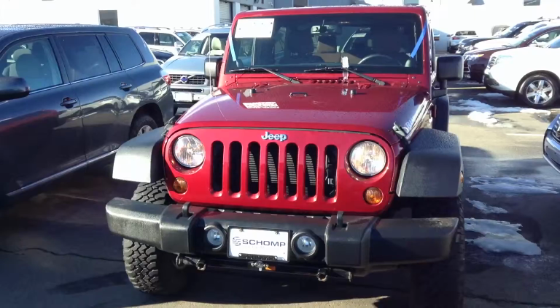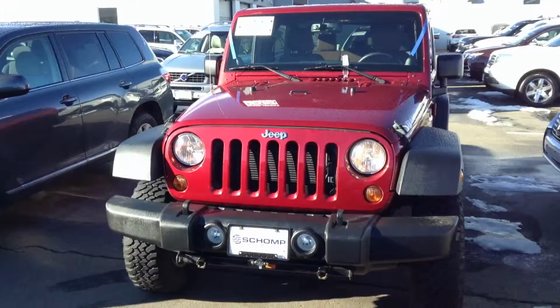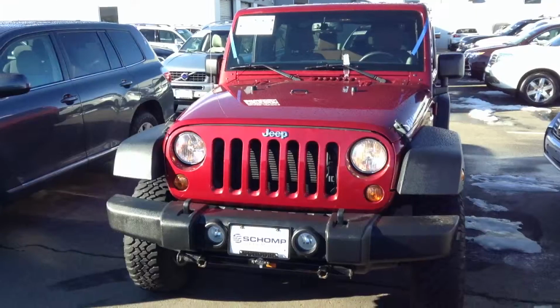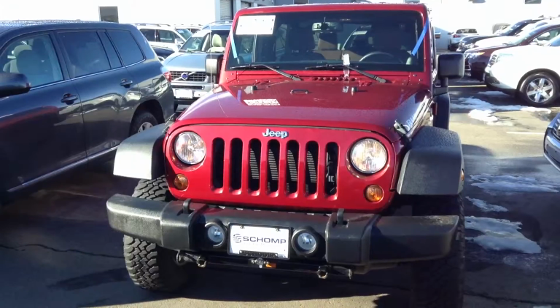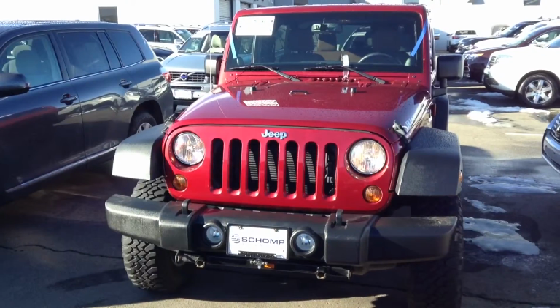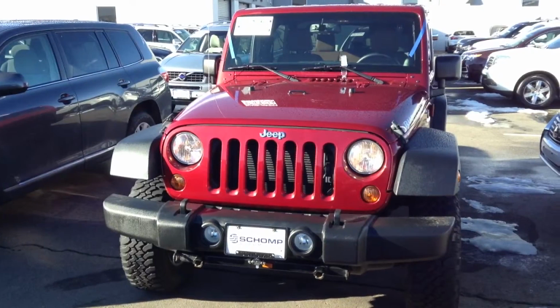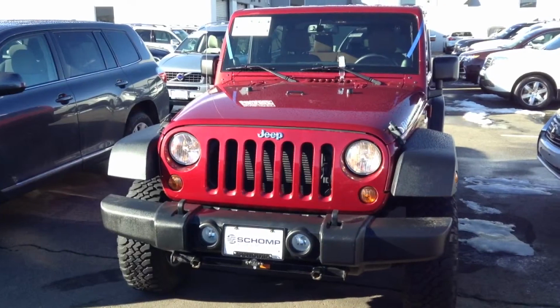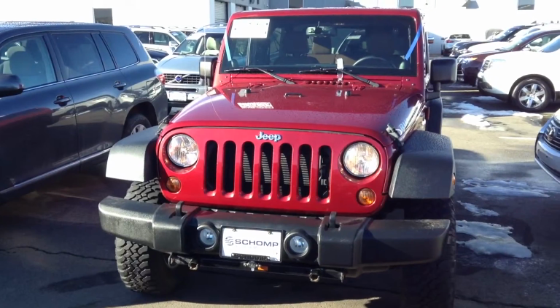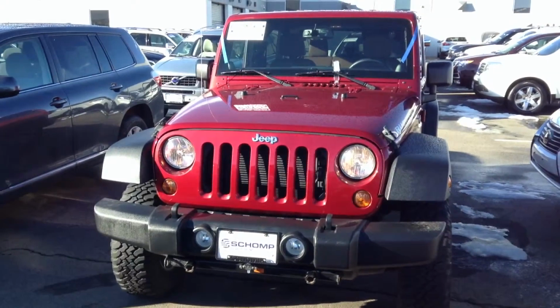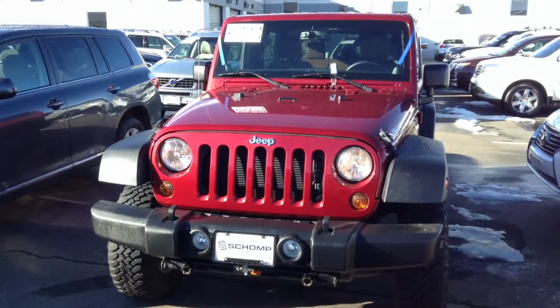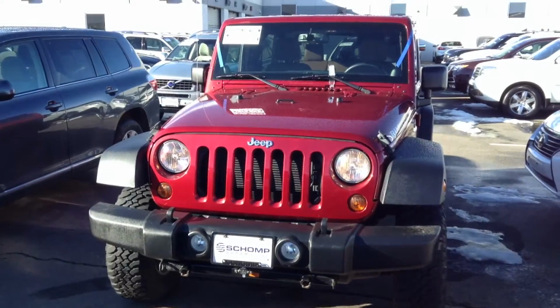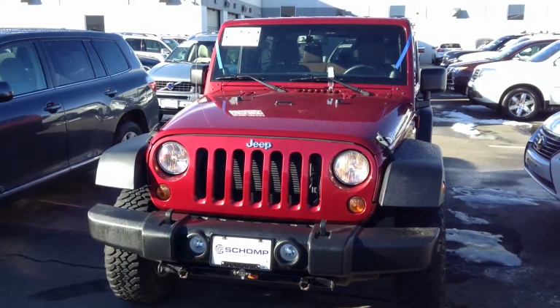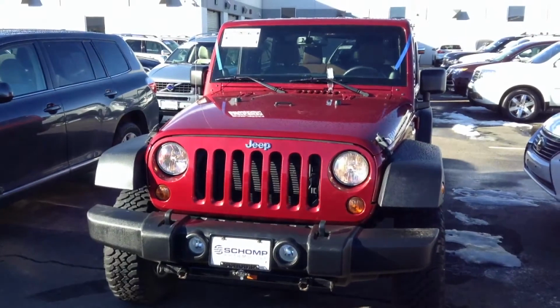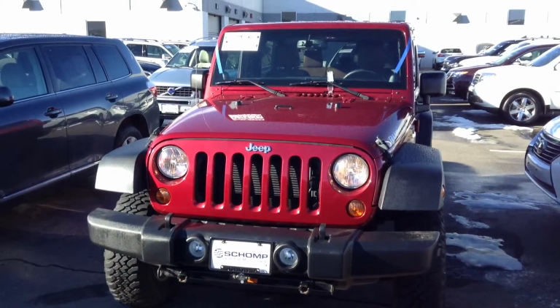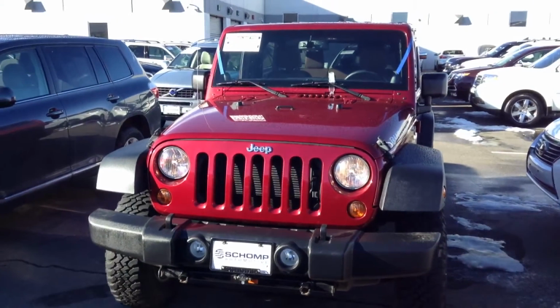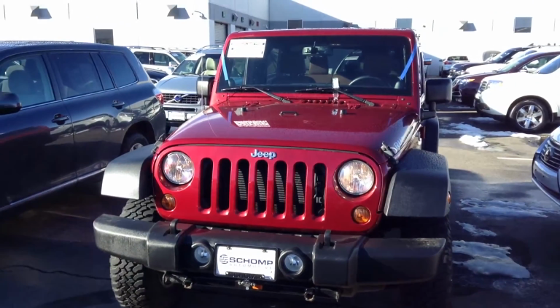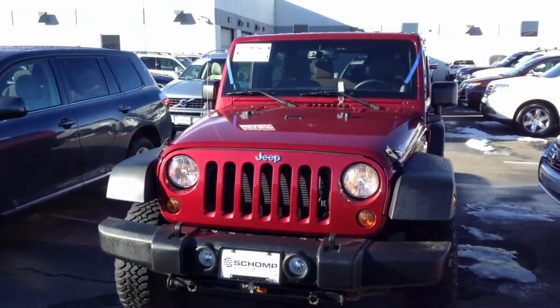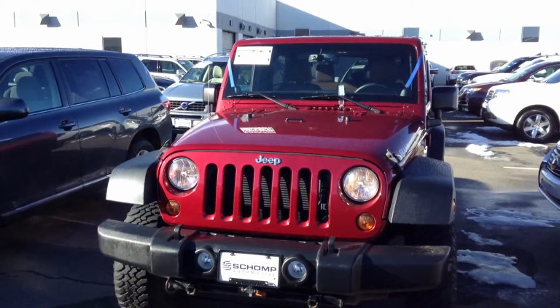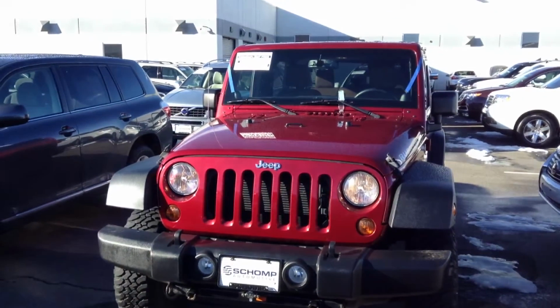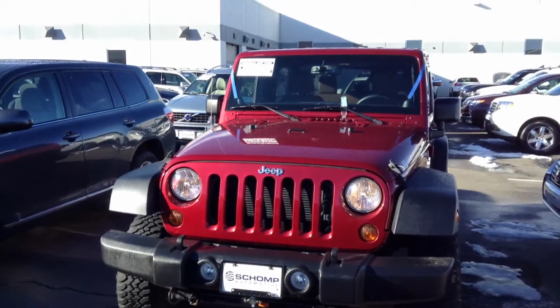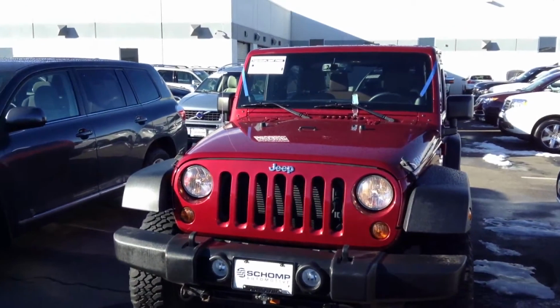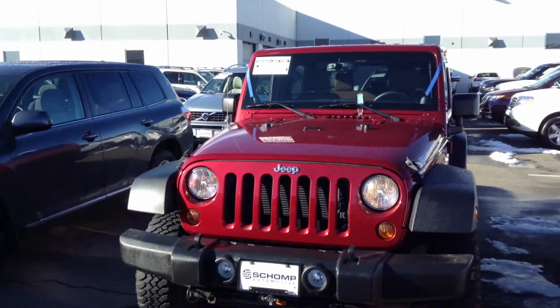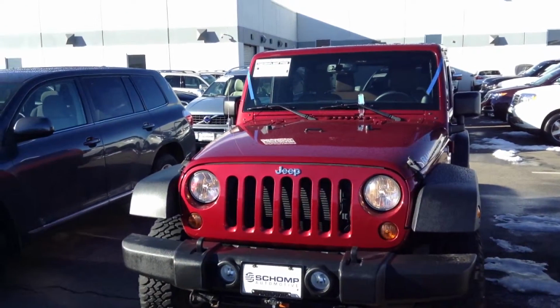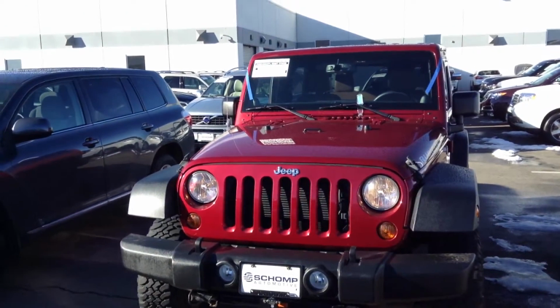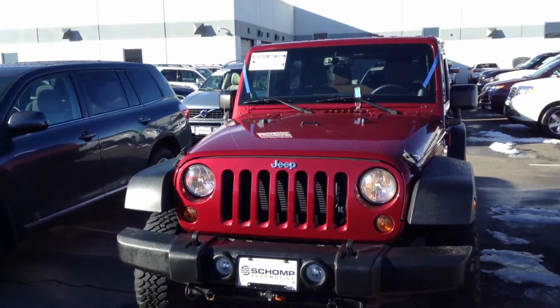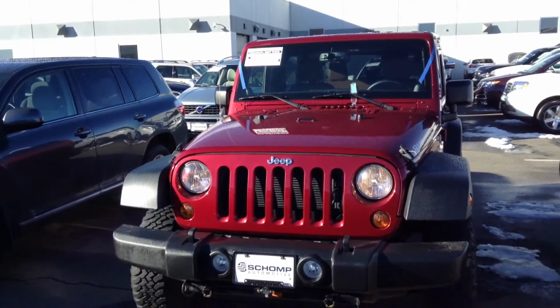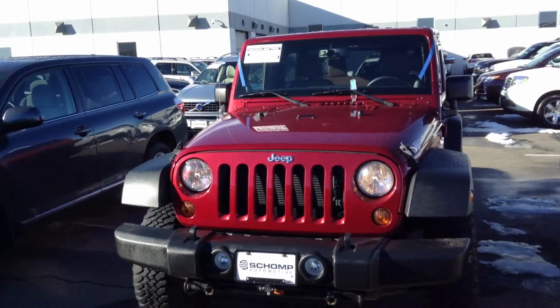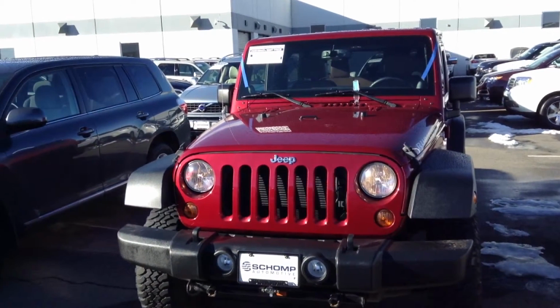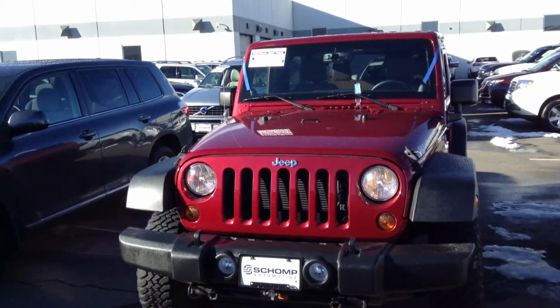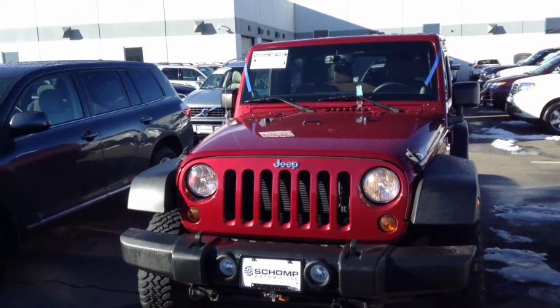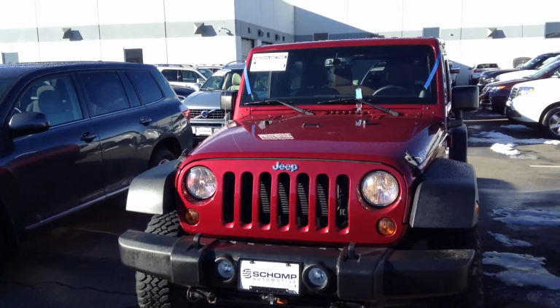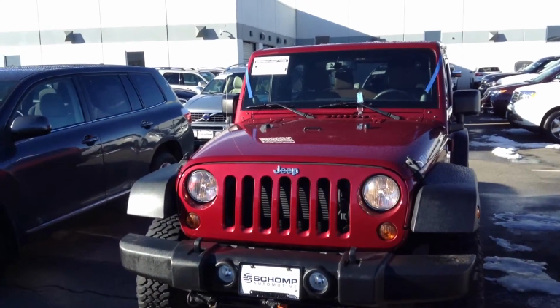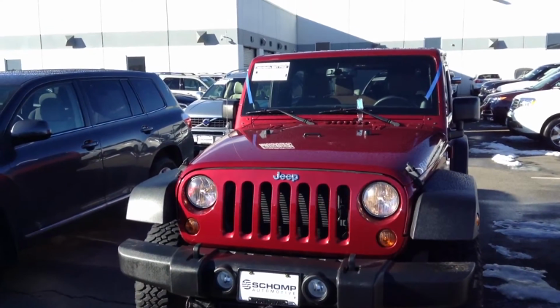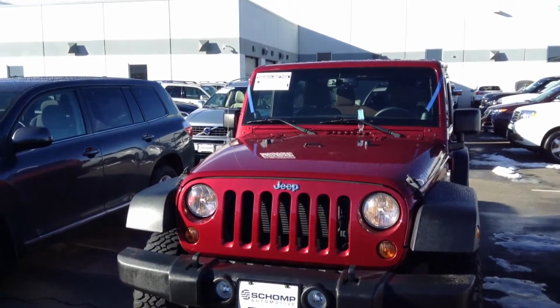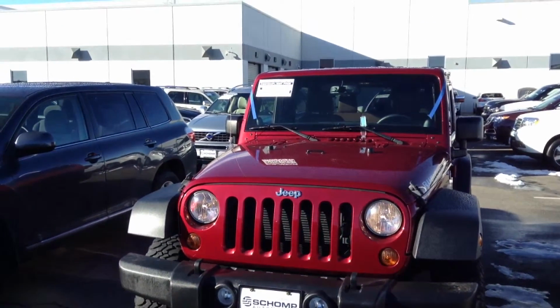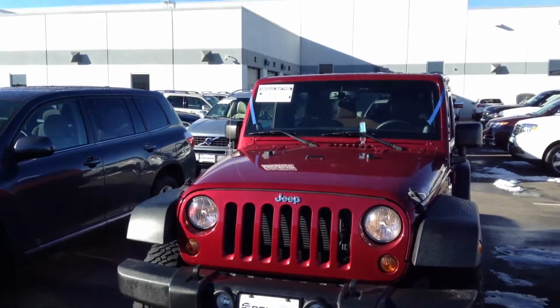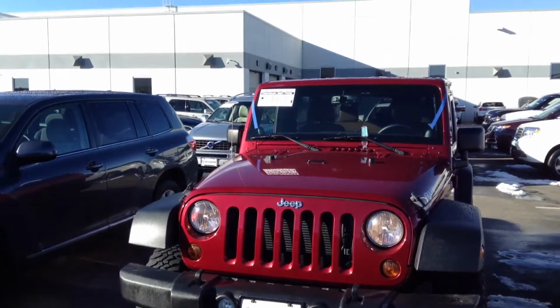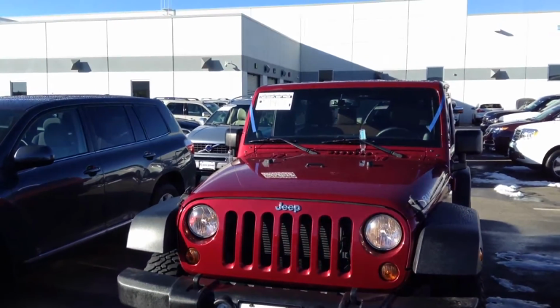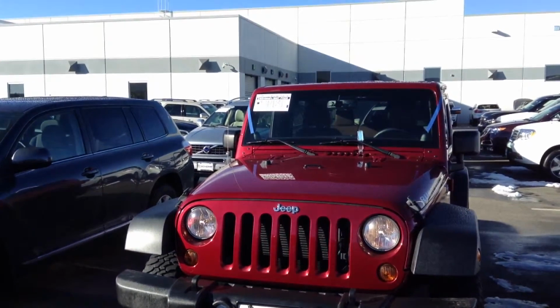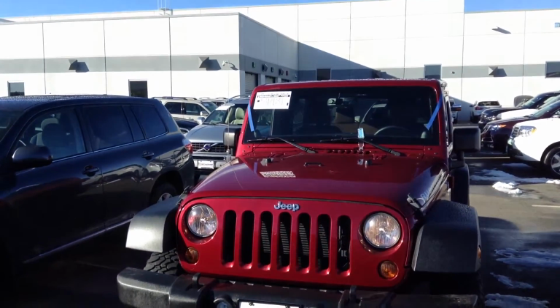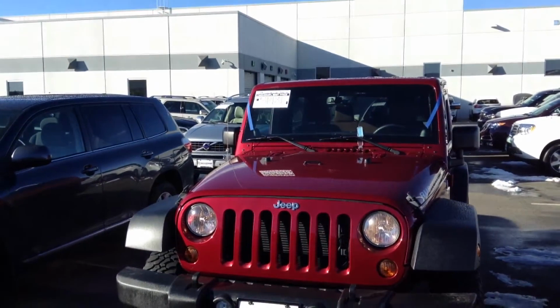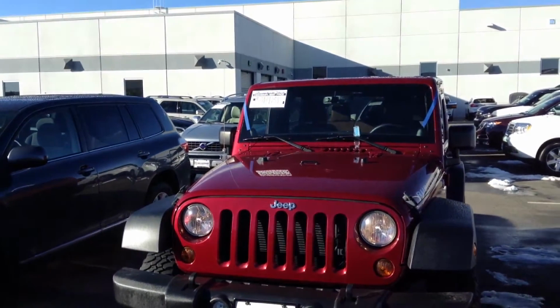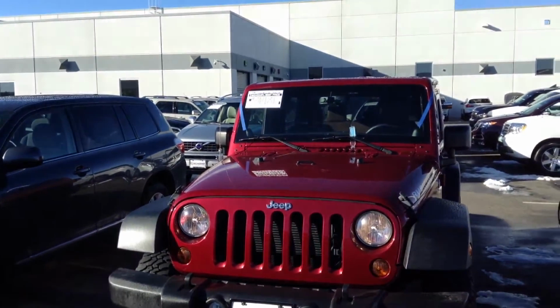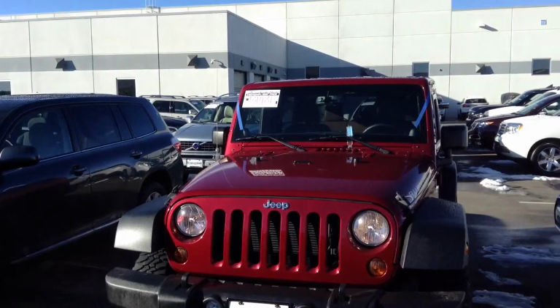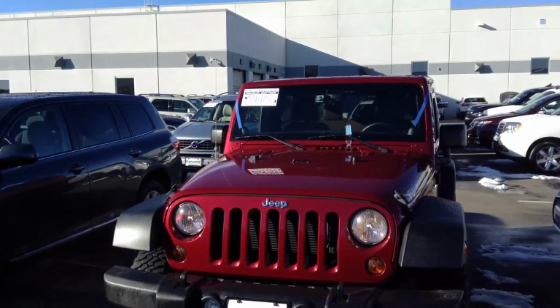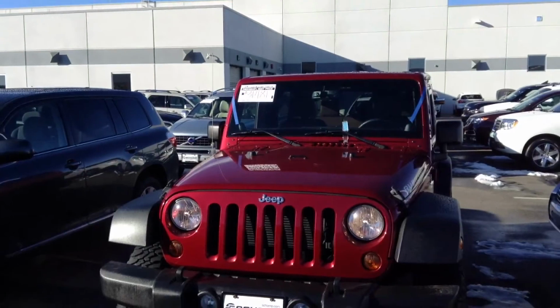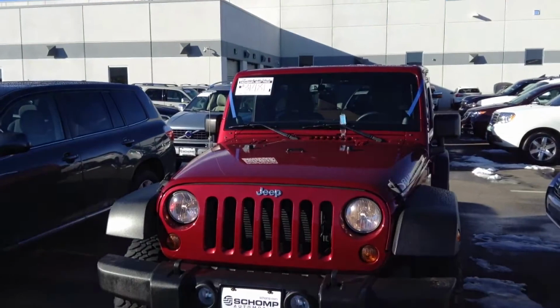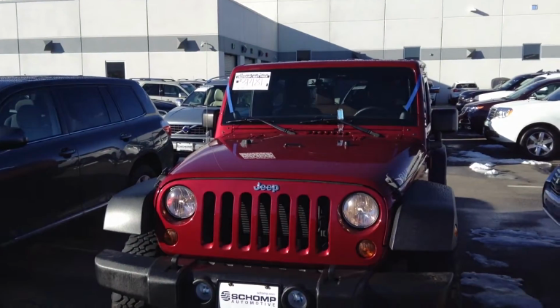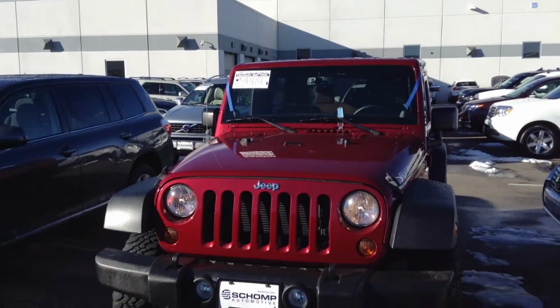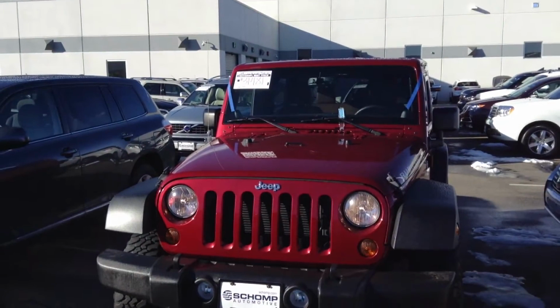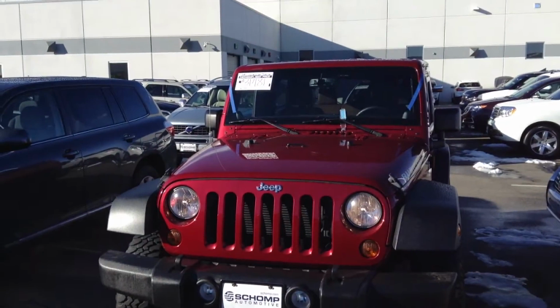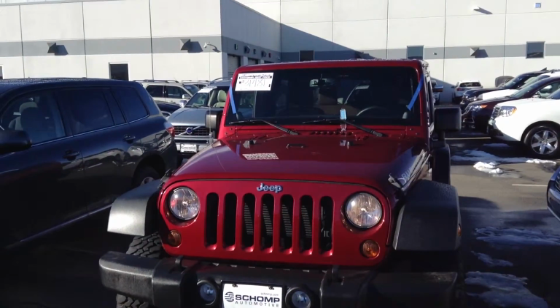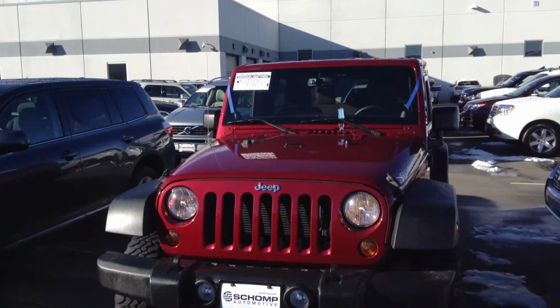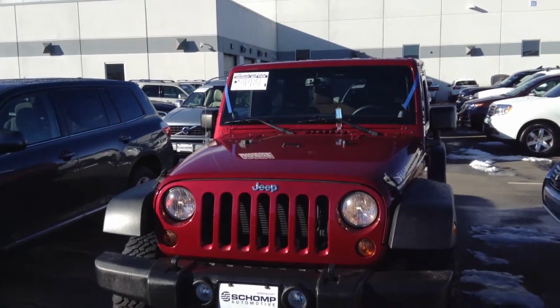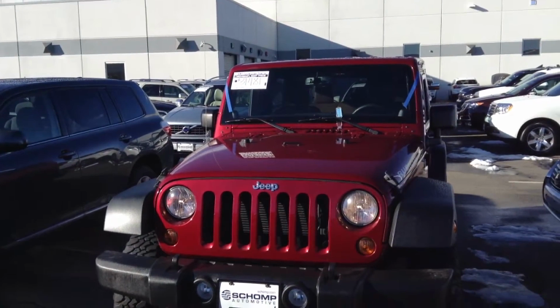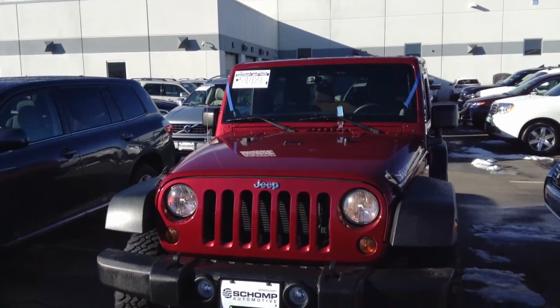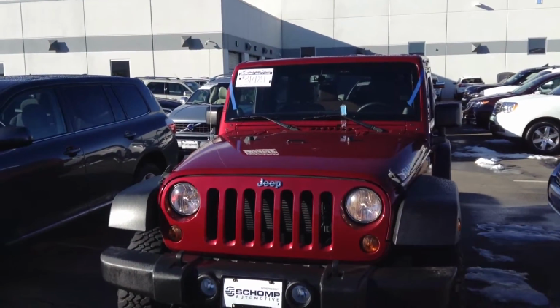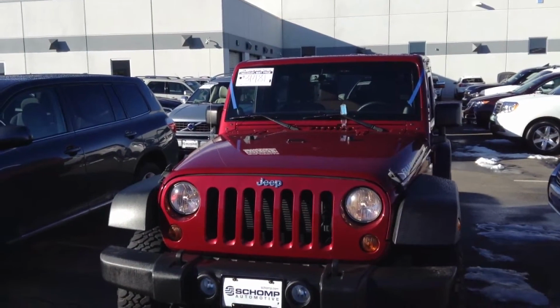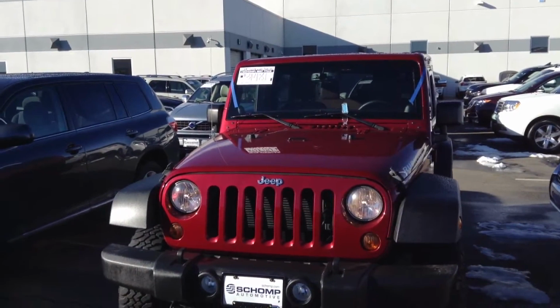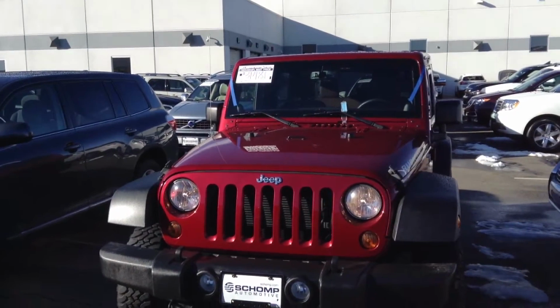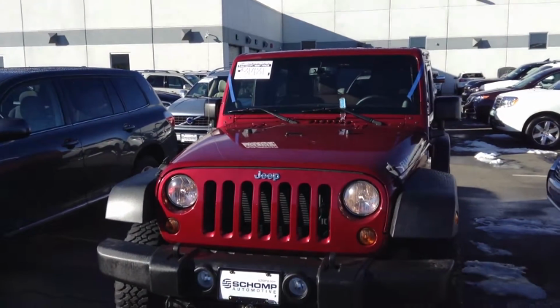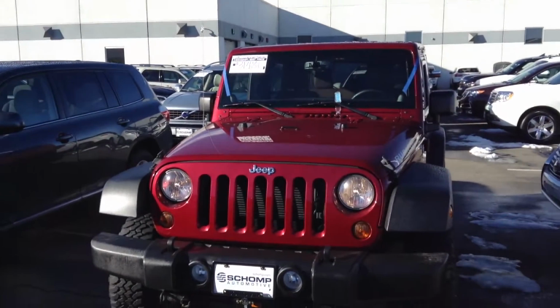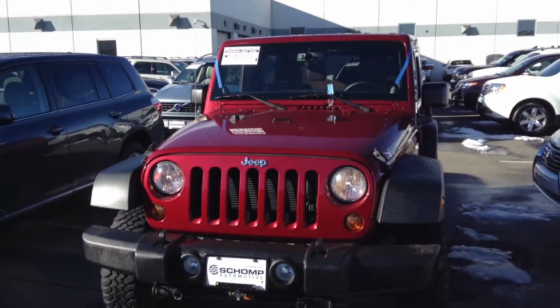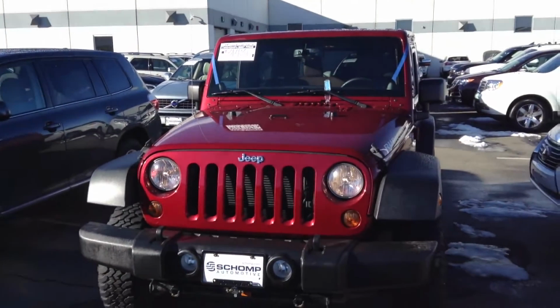Good morning. This is Steve and I'm with Shop BMW. This is a 2013 Jeep Wrangler Rubicon.